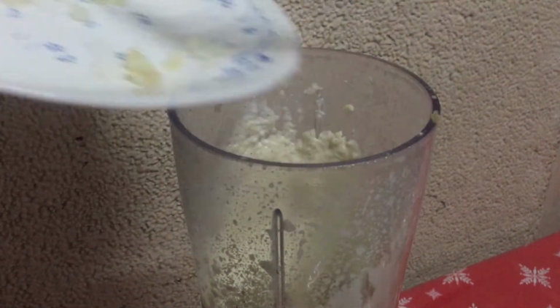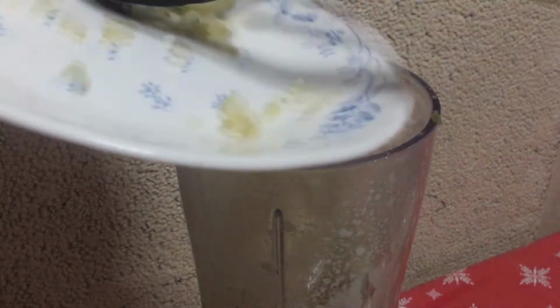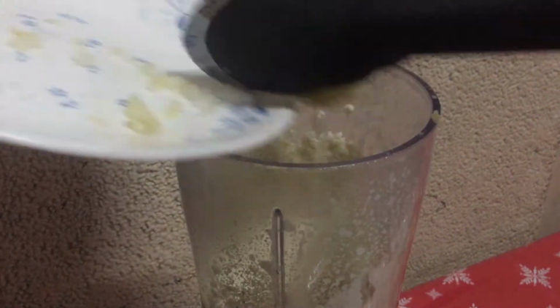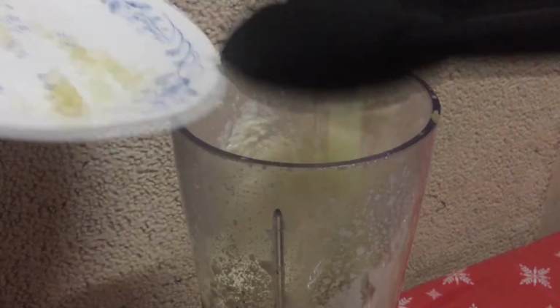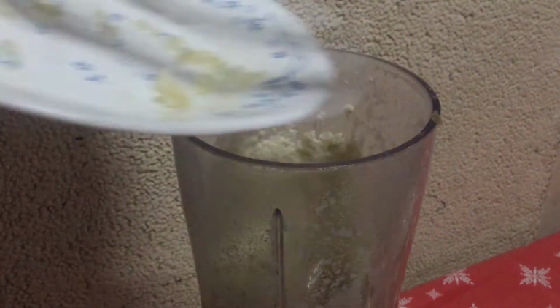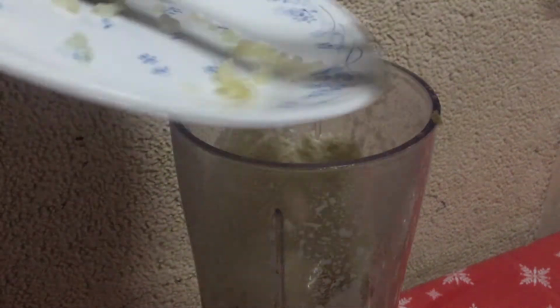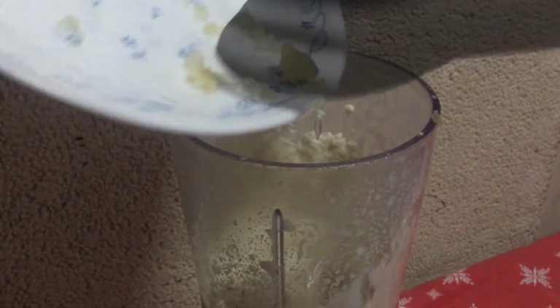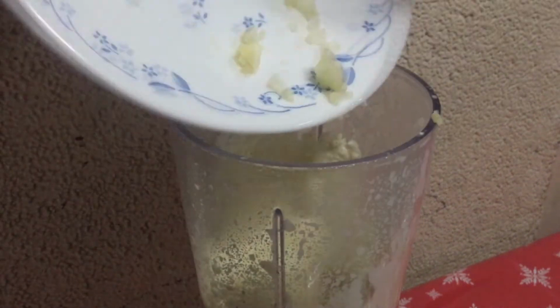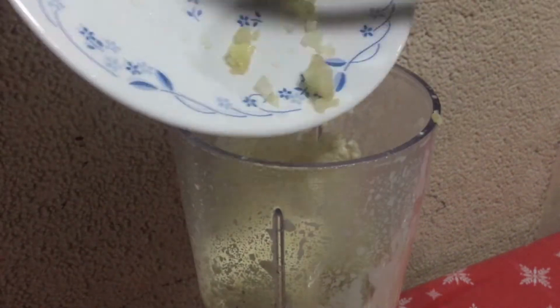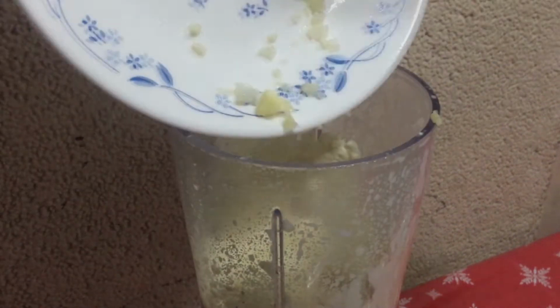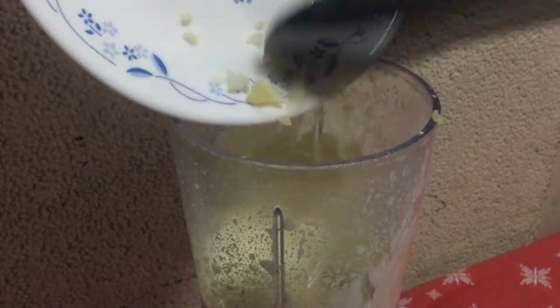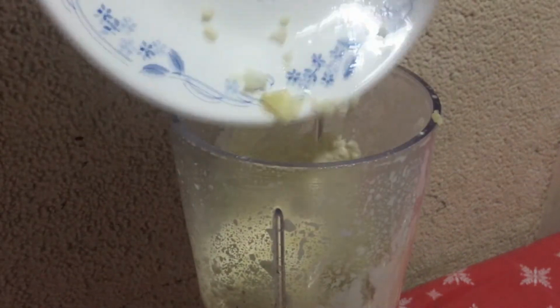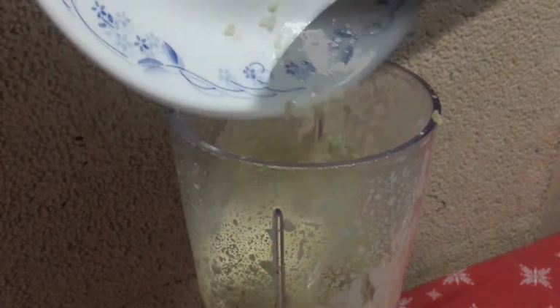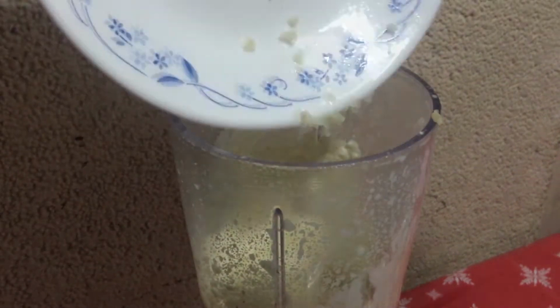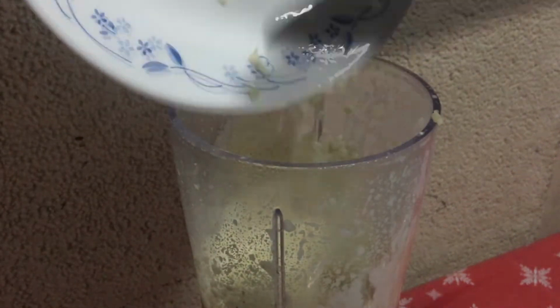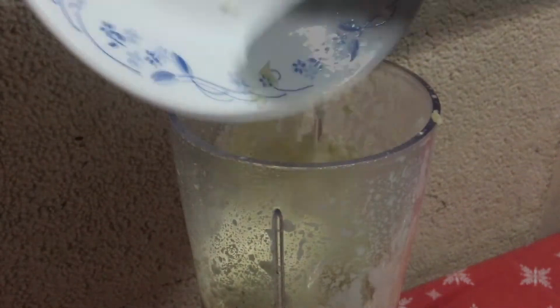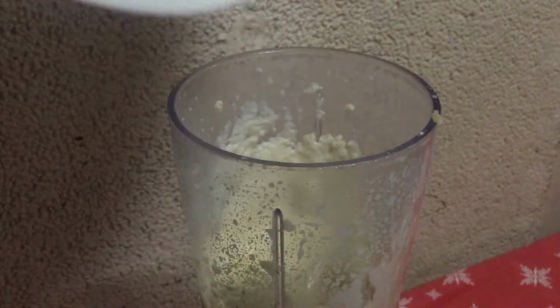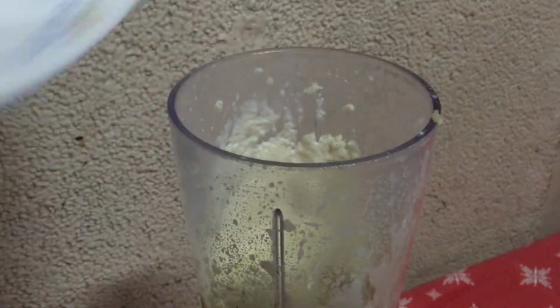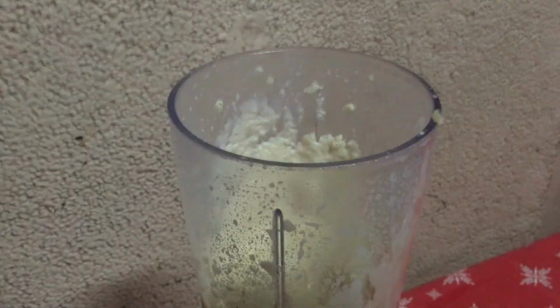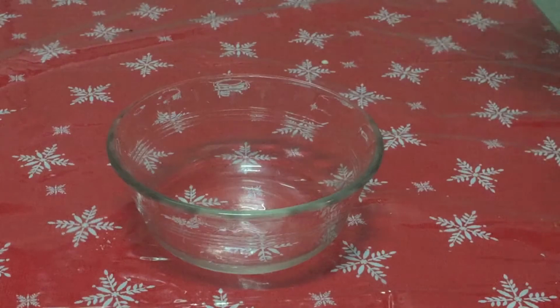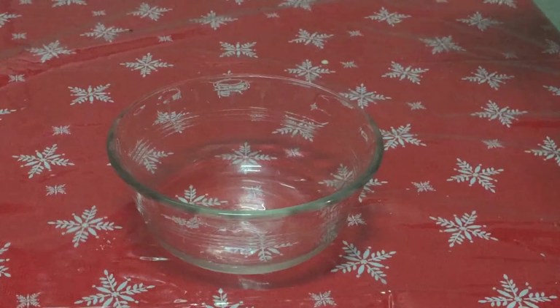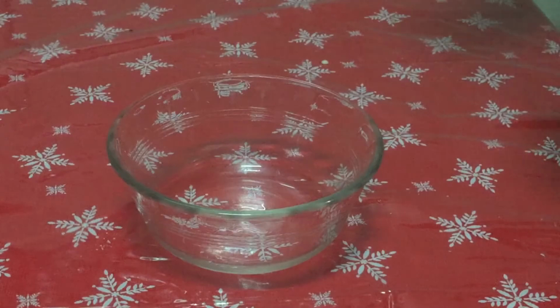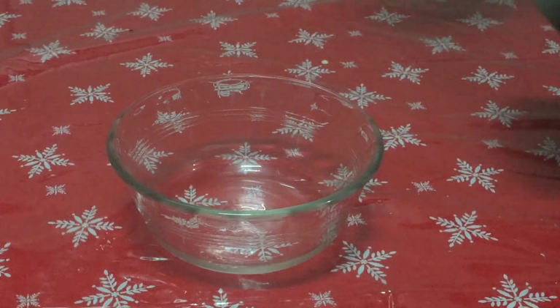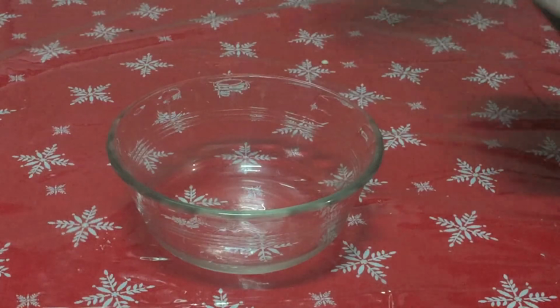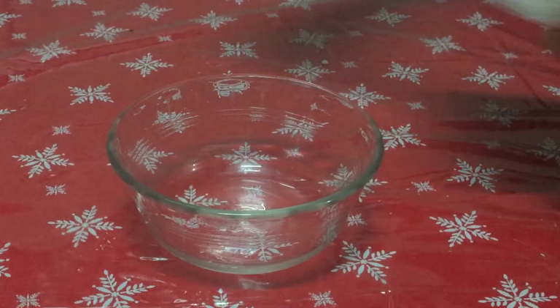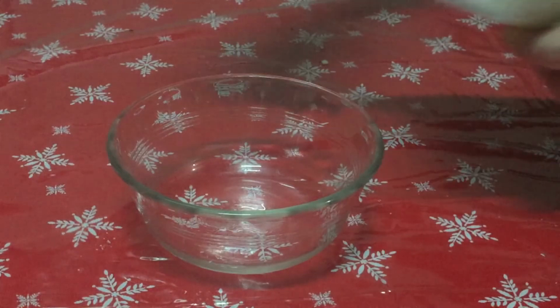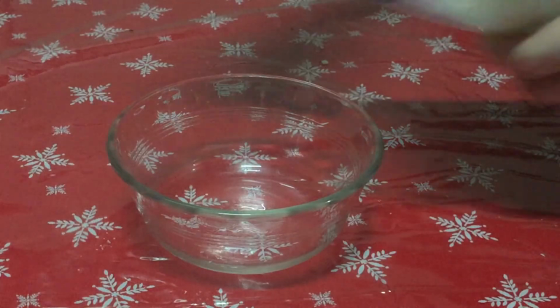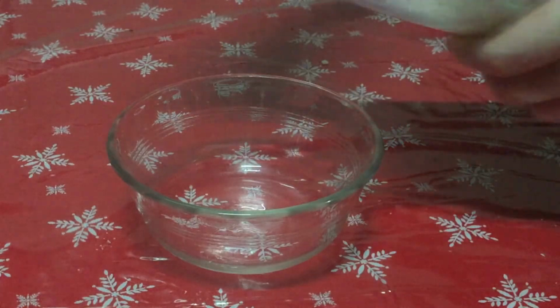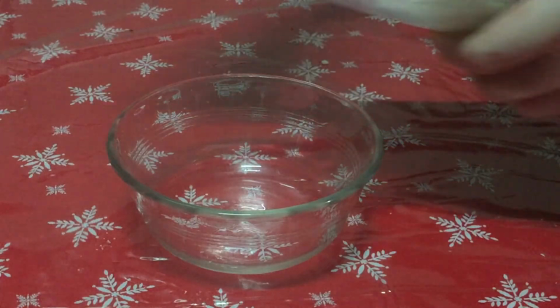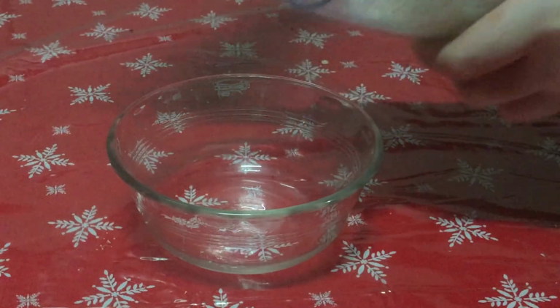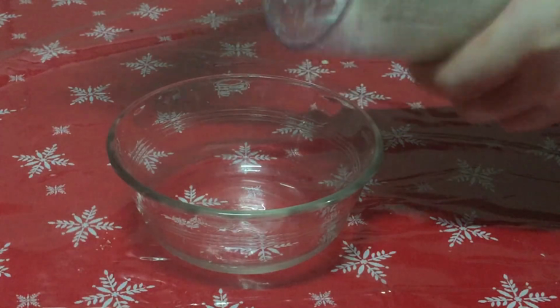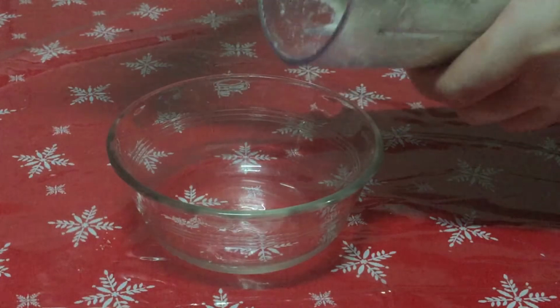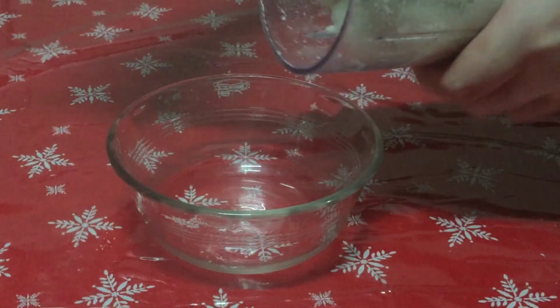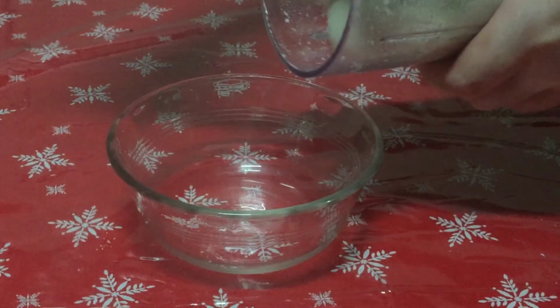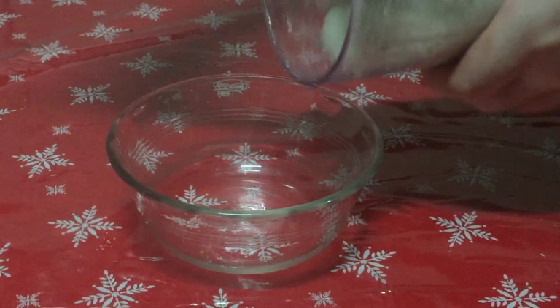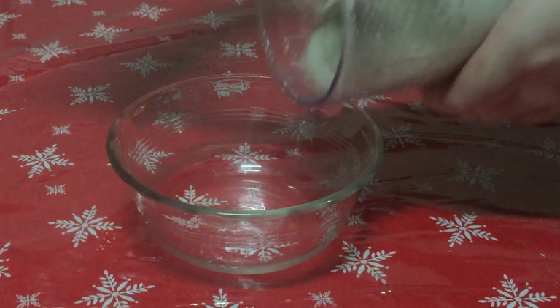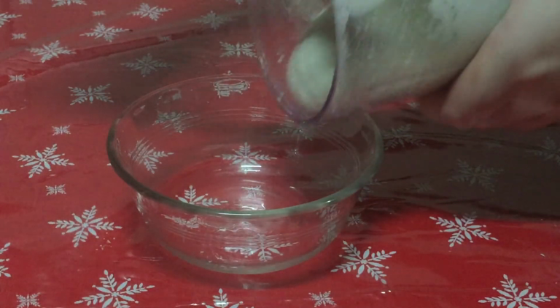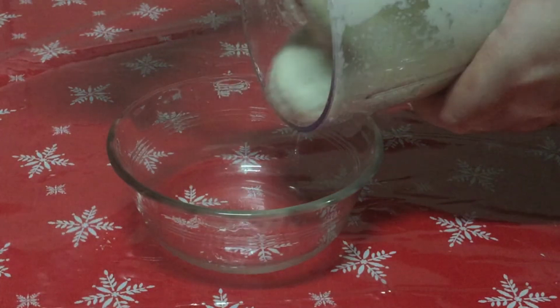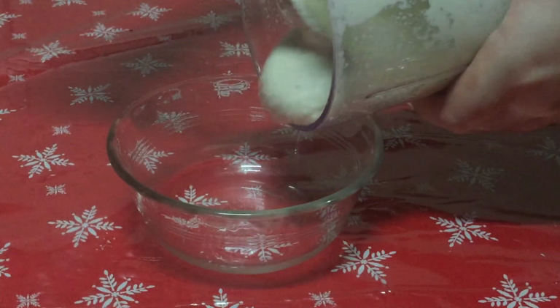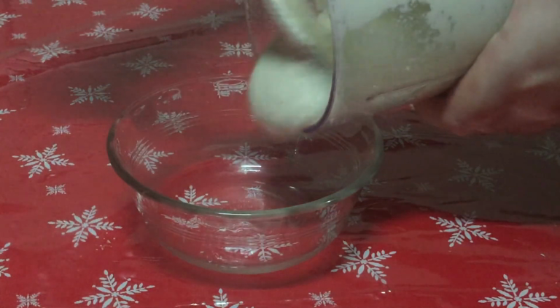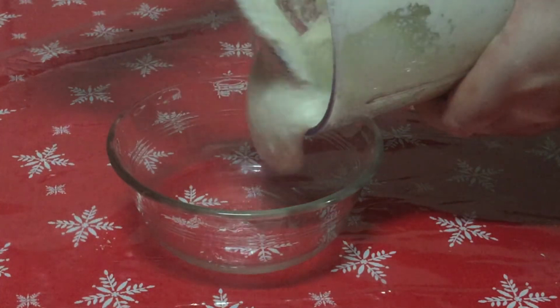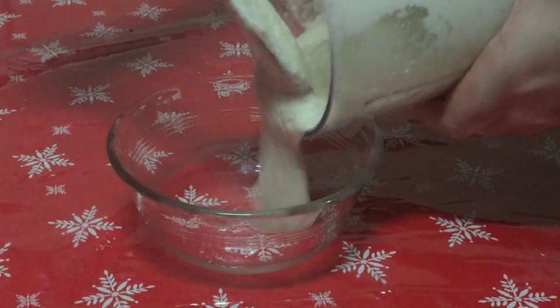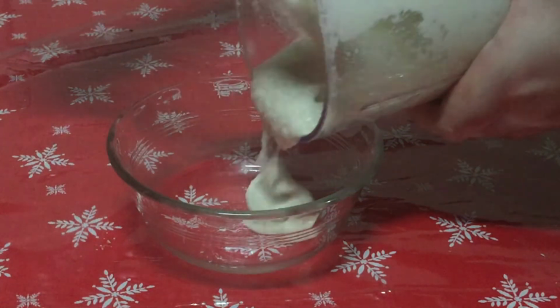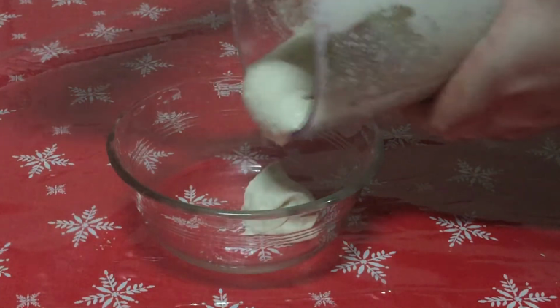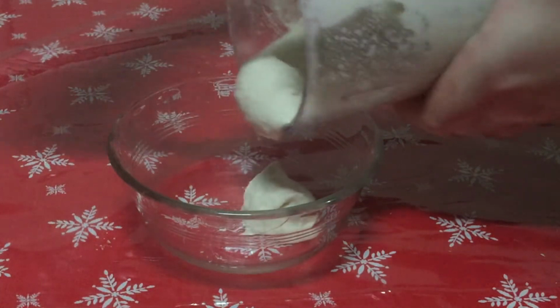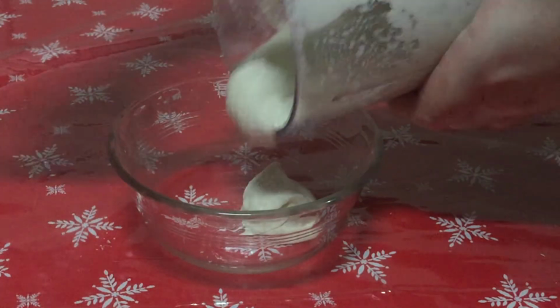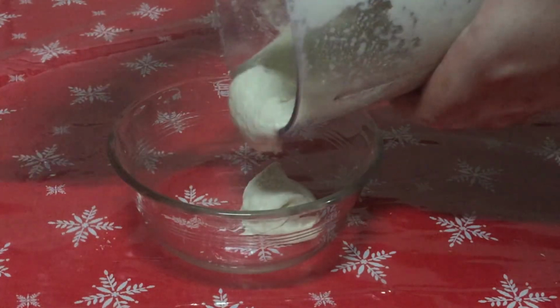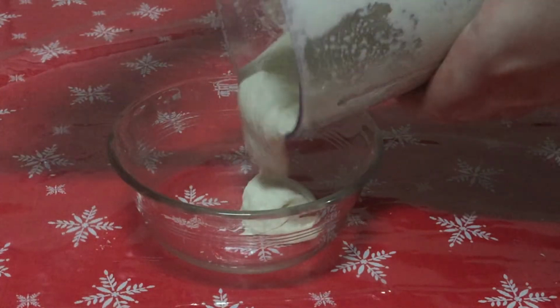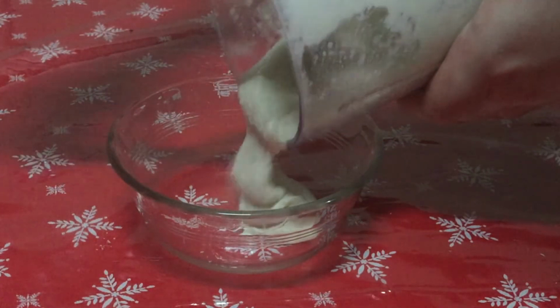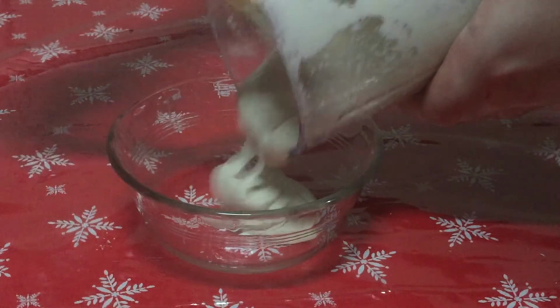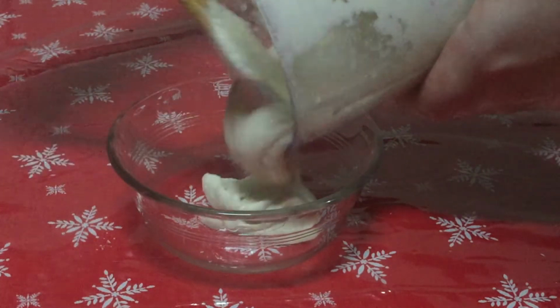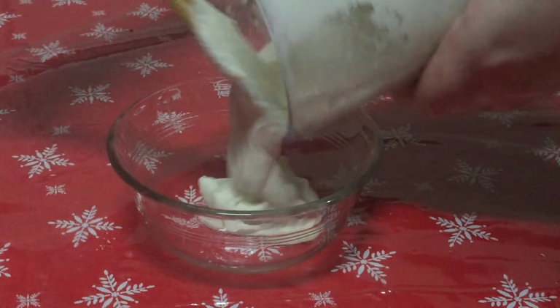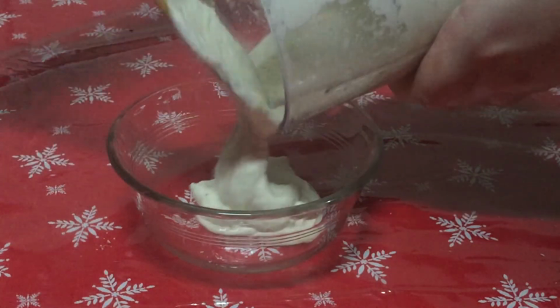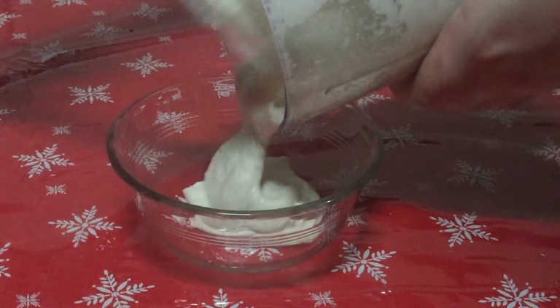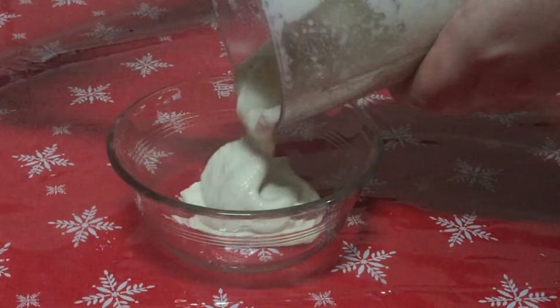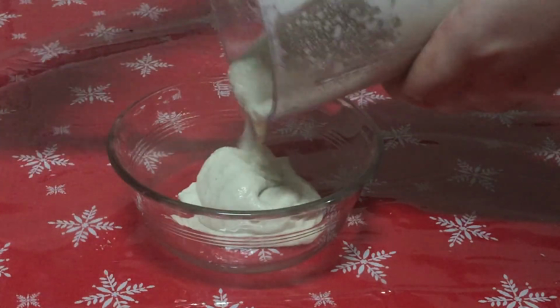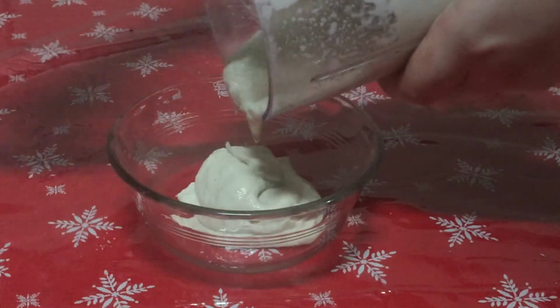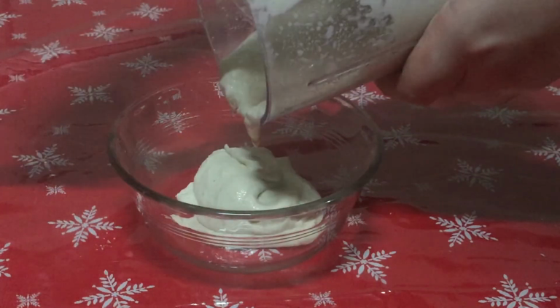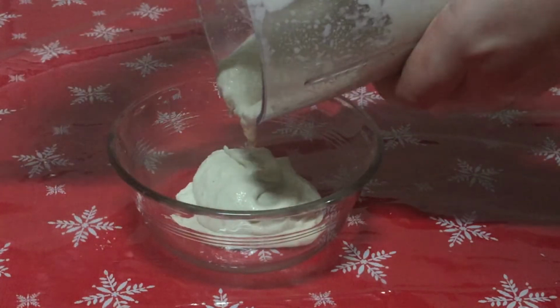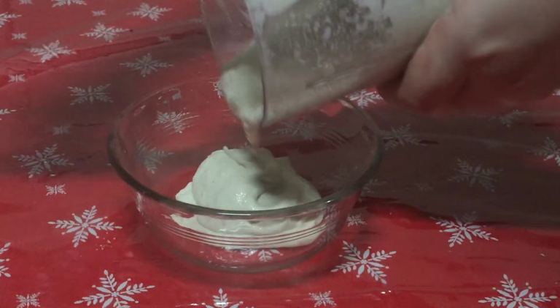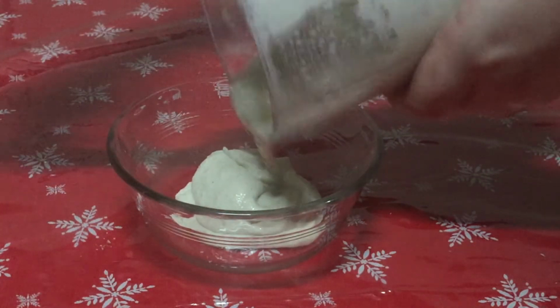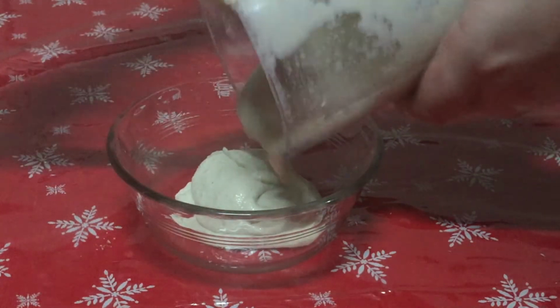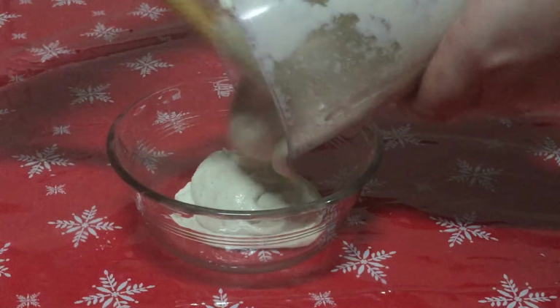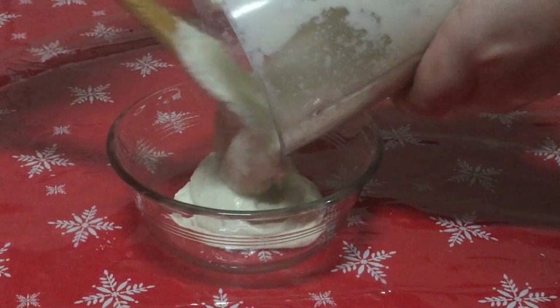After blending, it should have the same consistency as mashed potato.